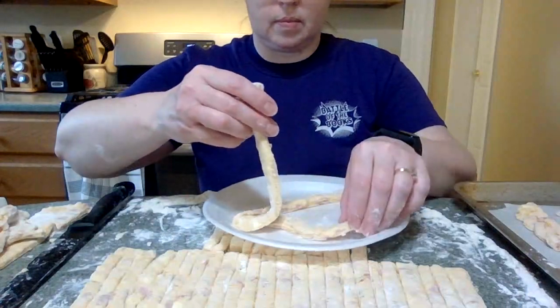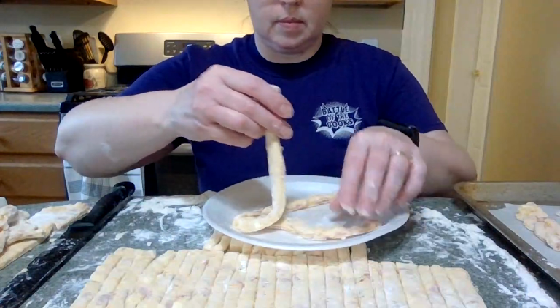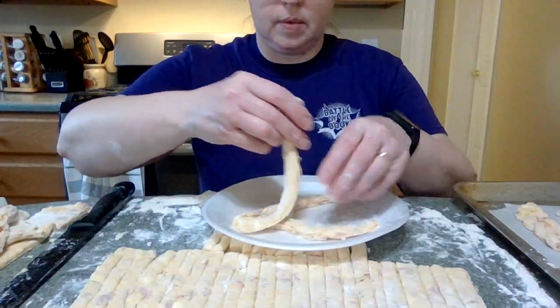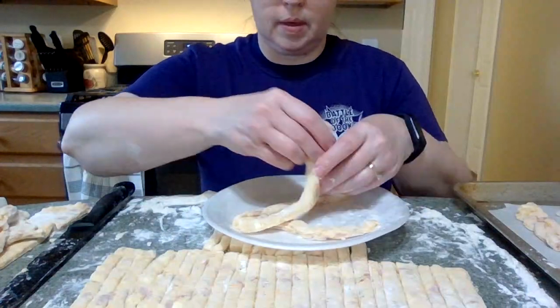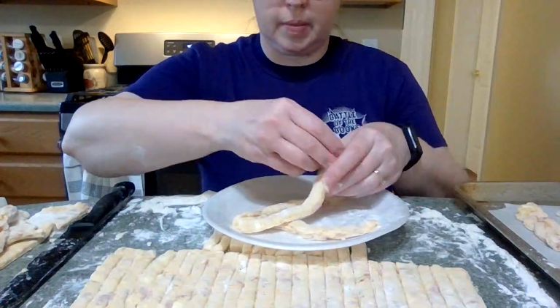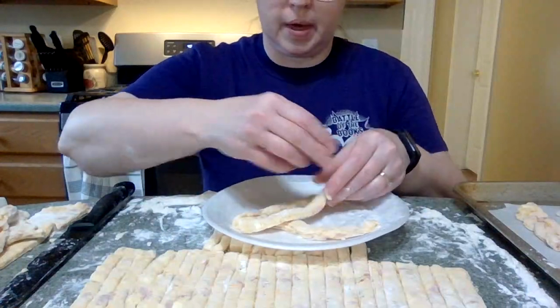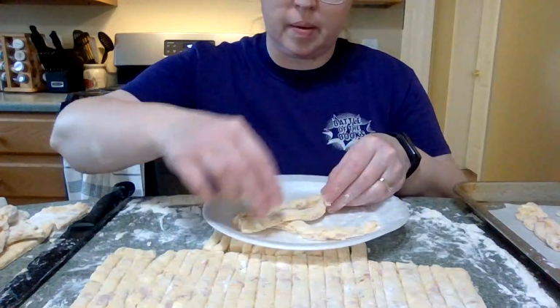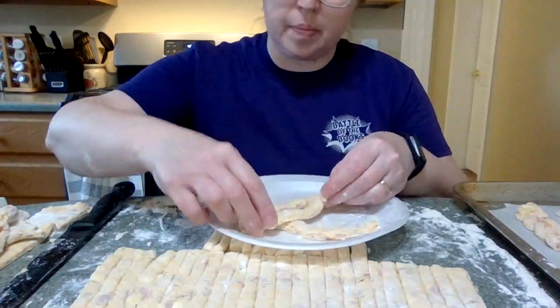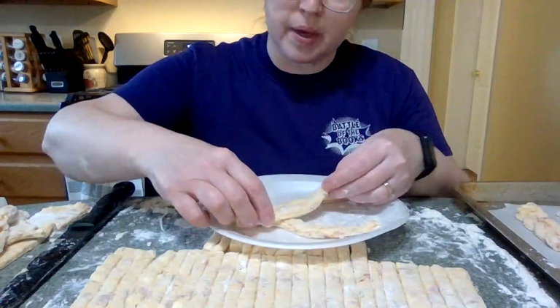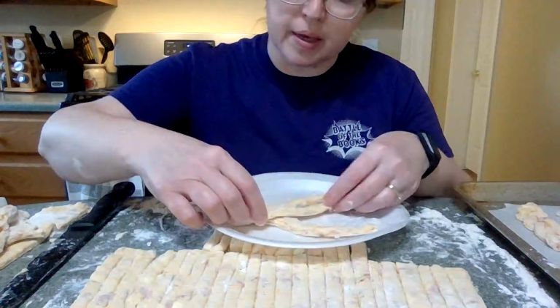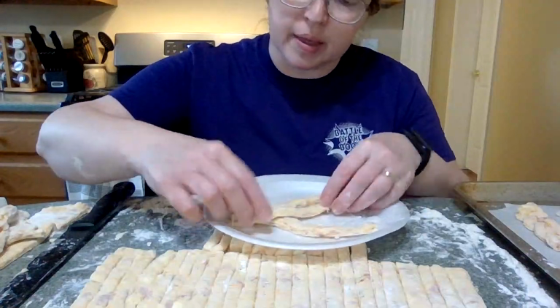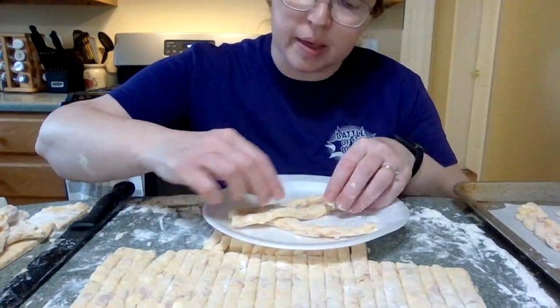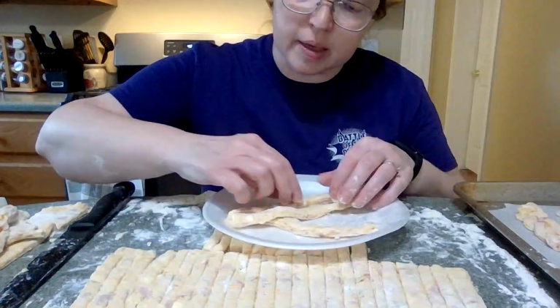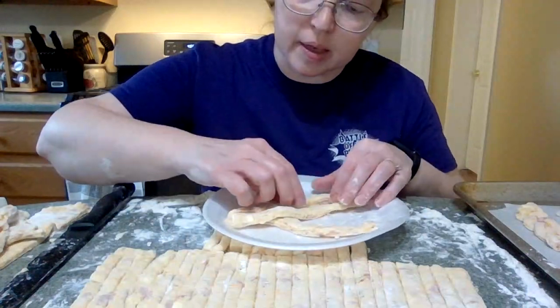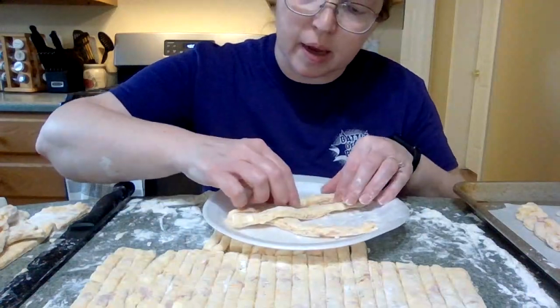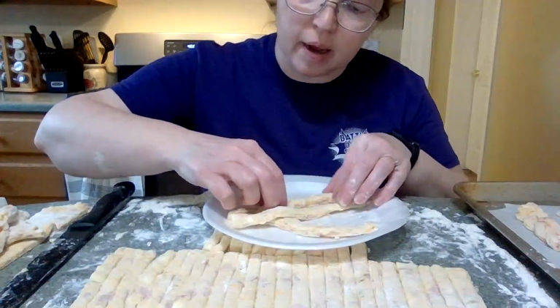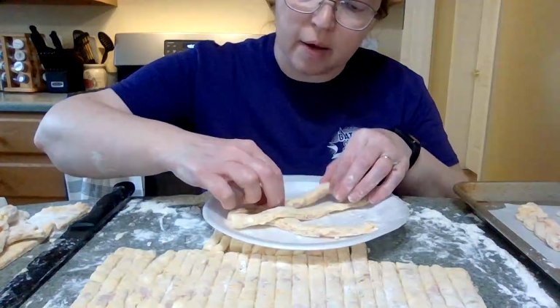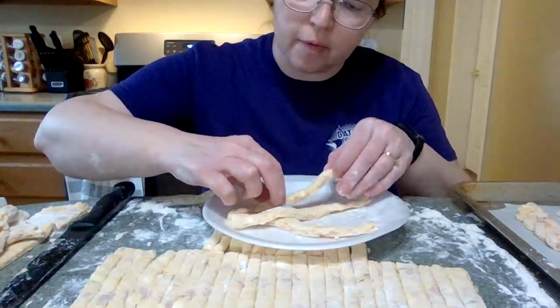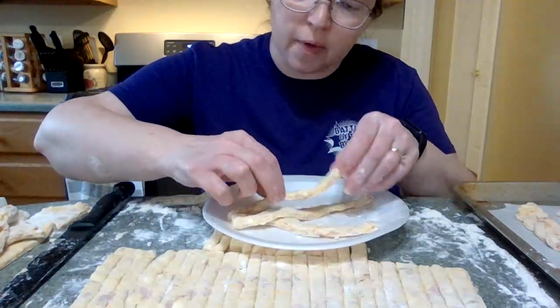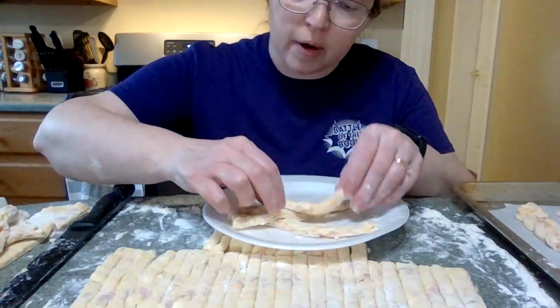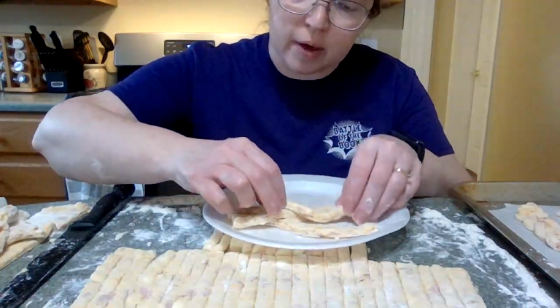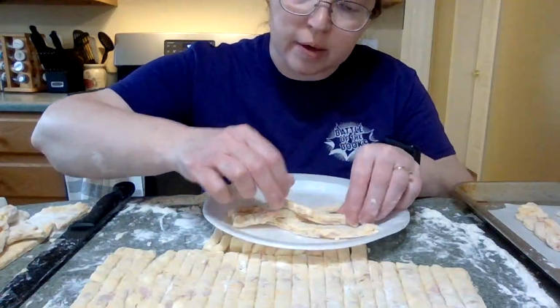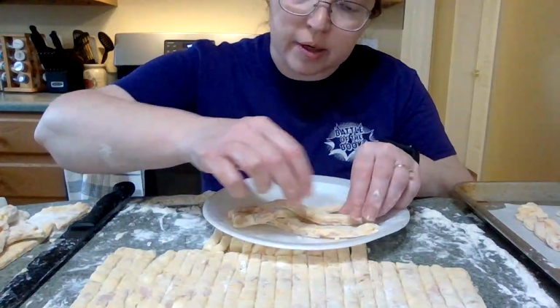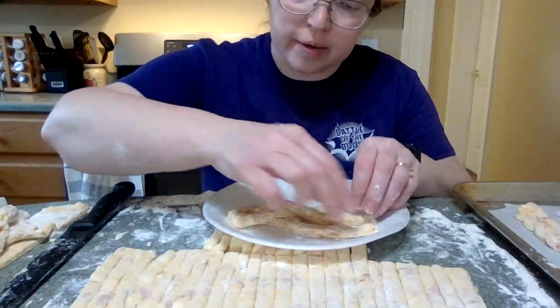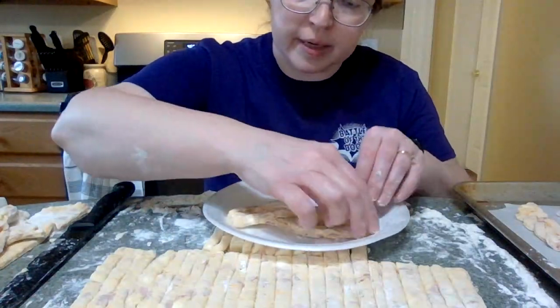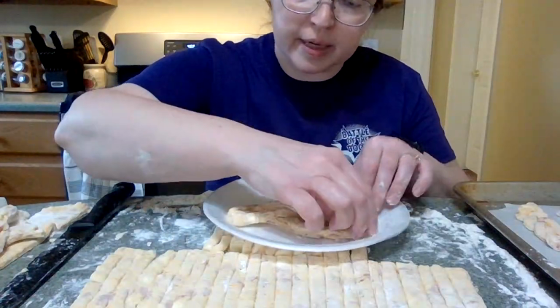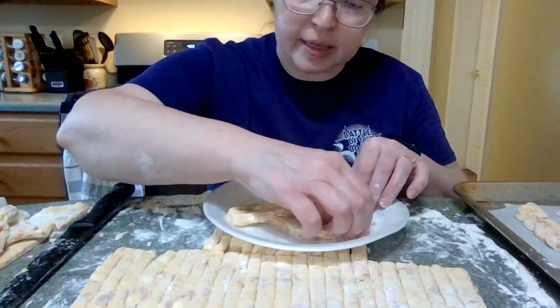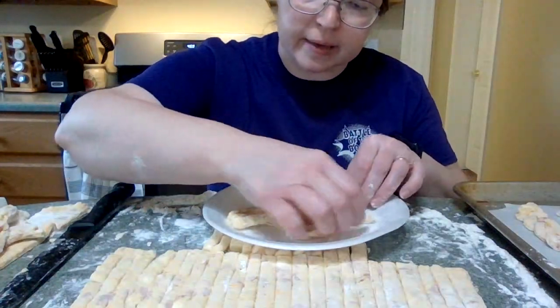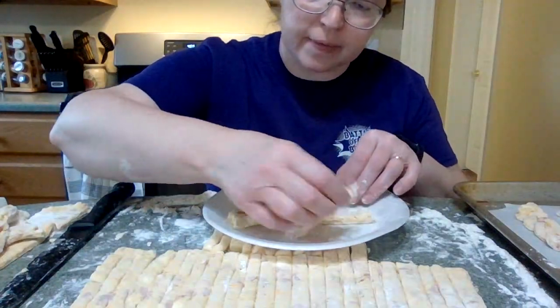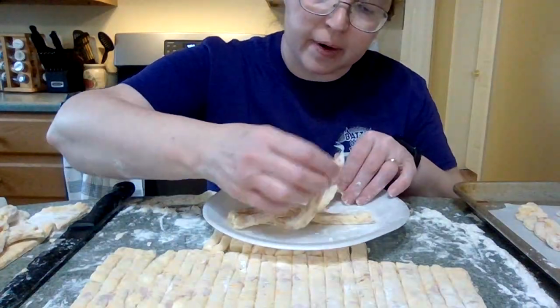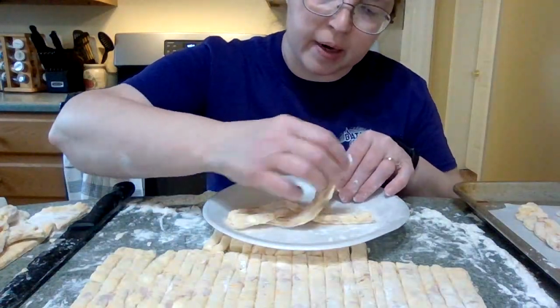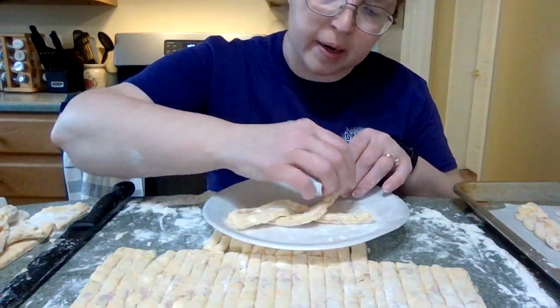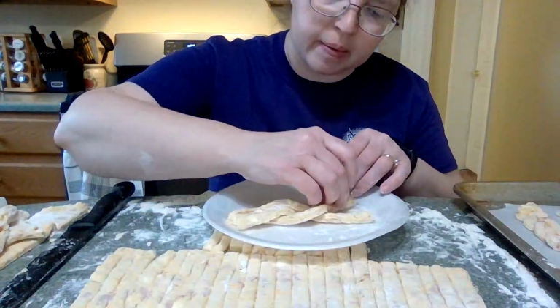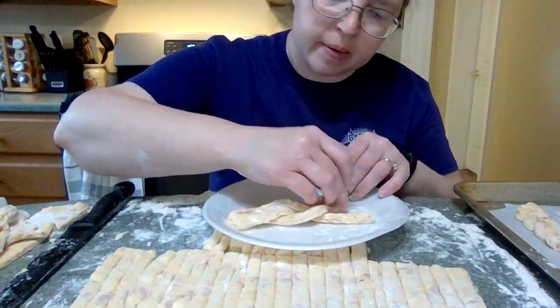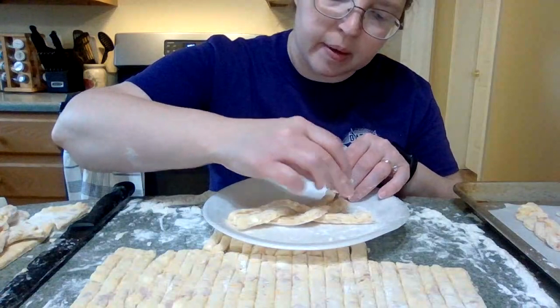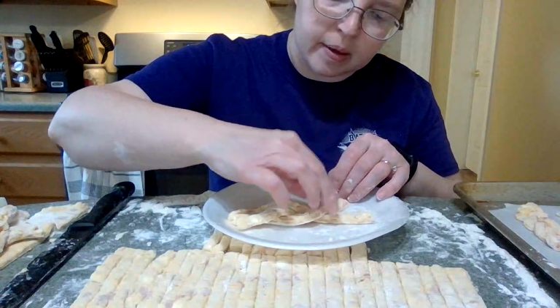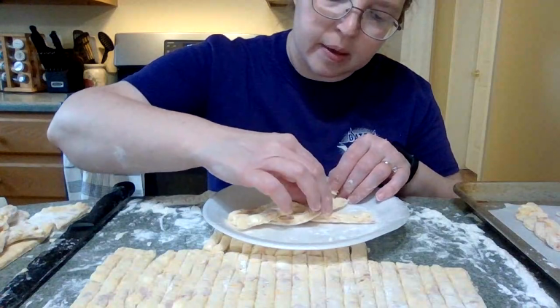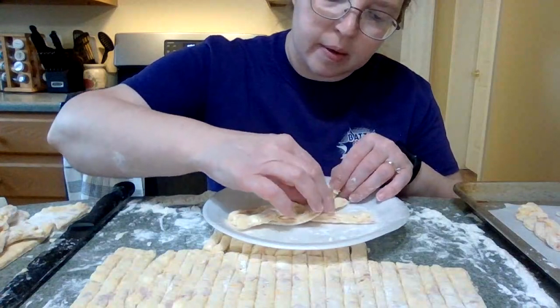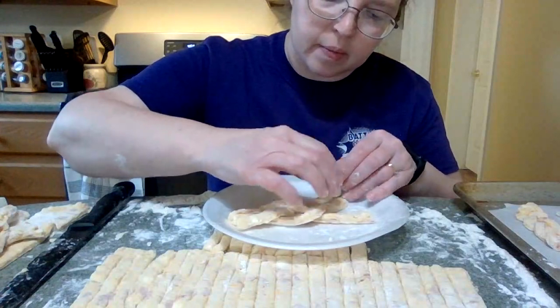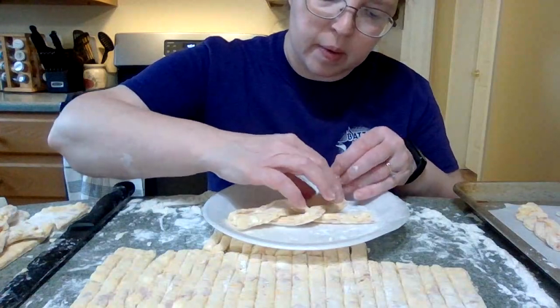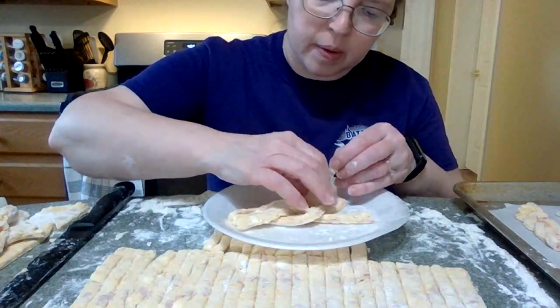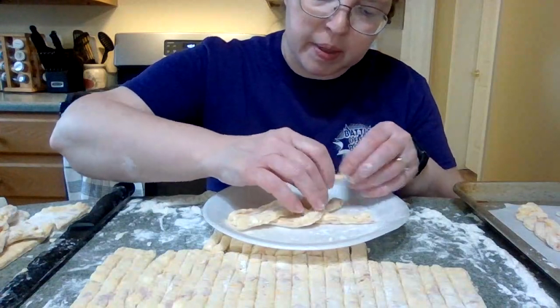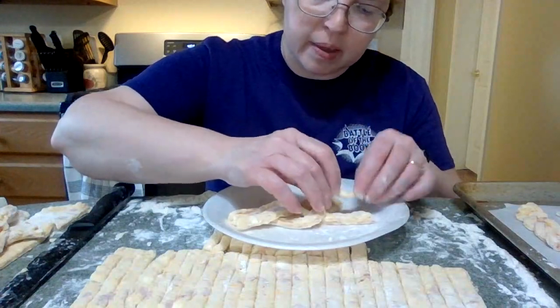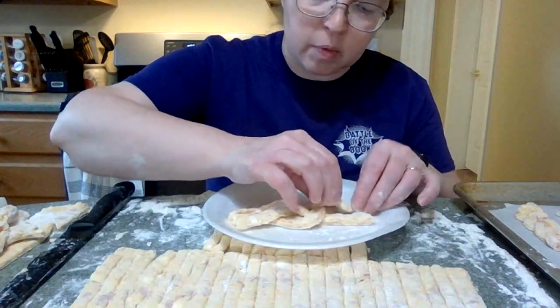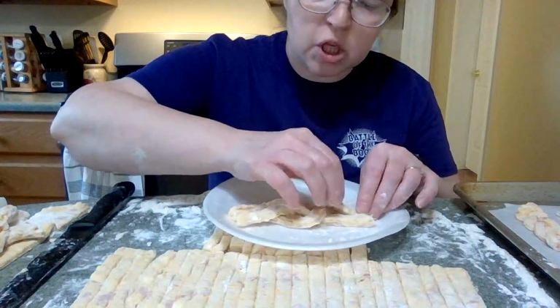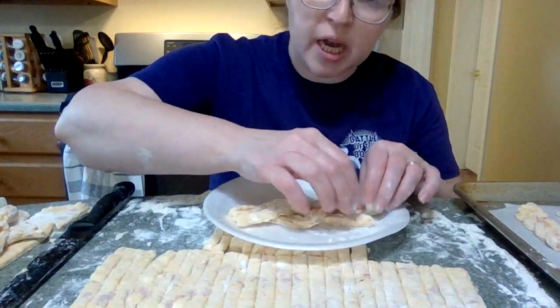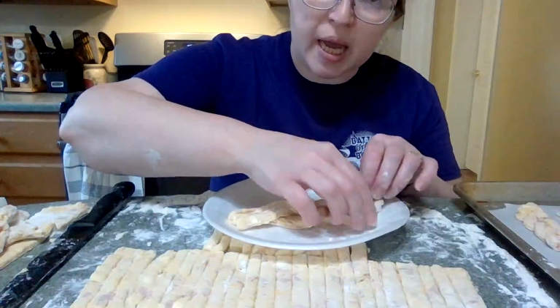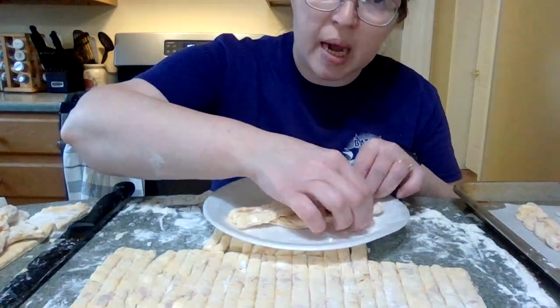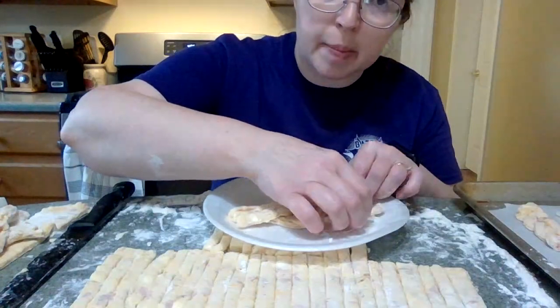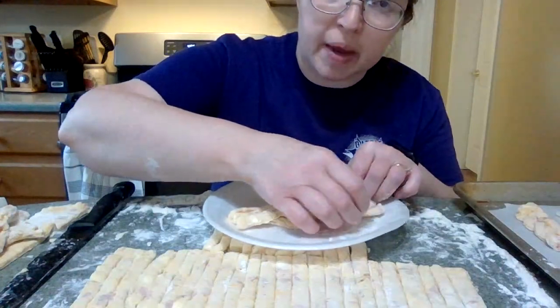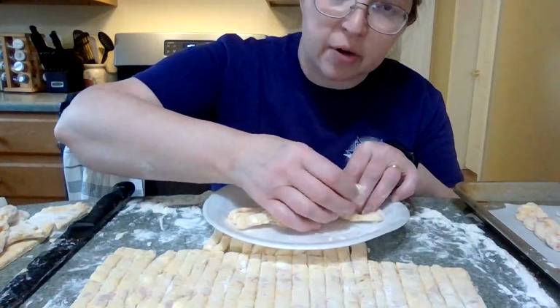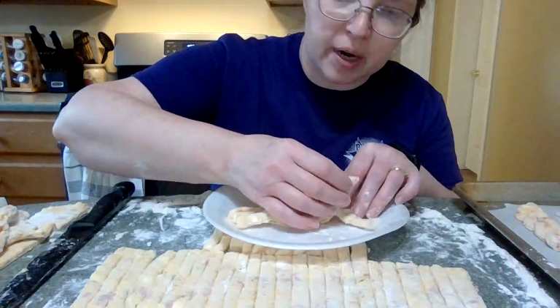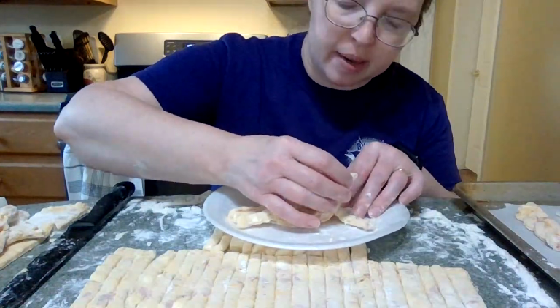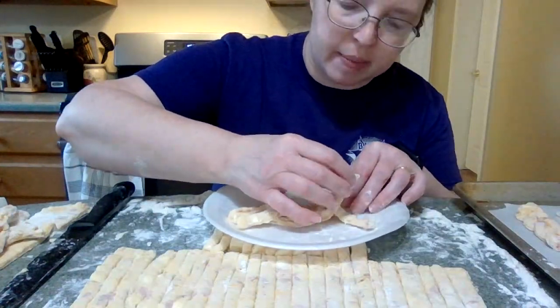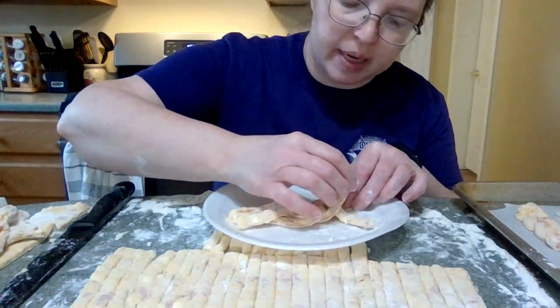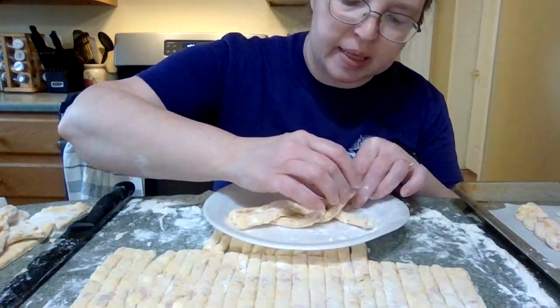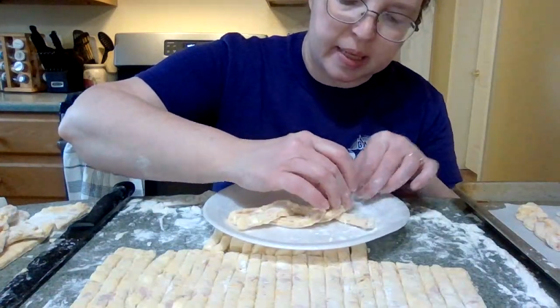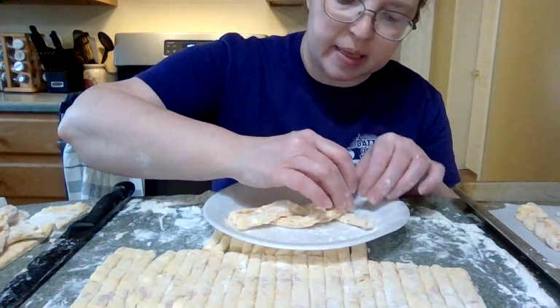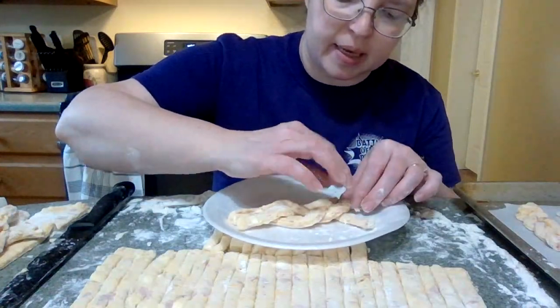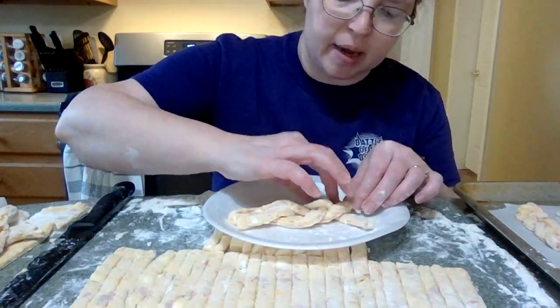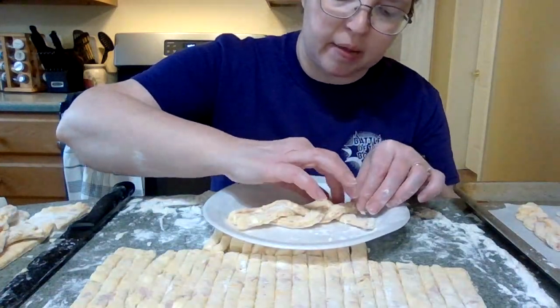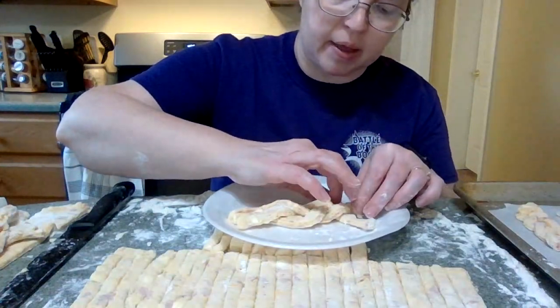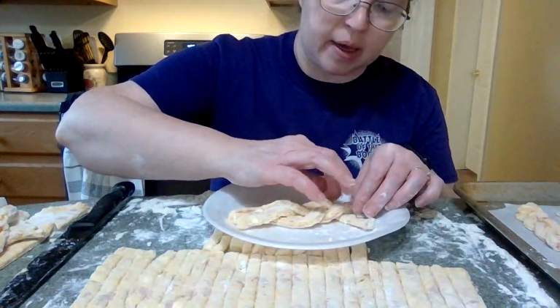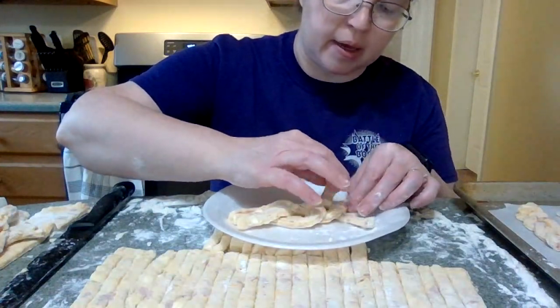I'm going to bake these at 400 degrees. We'll check on them after eight minutes and see how they look.